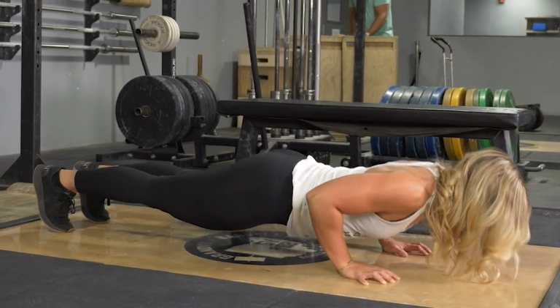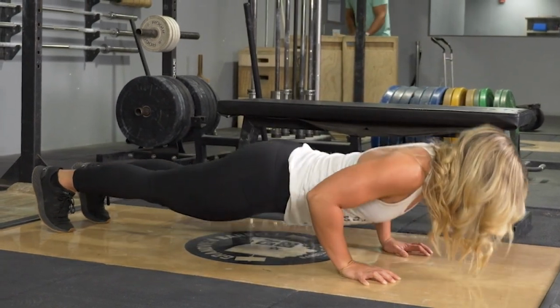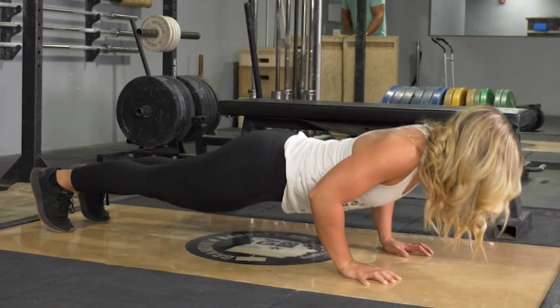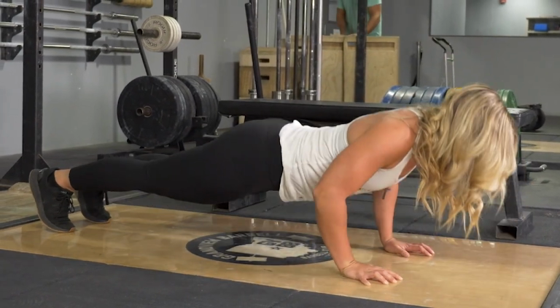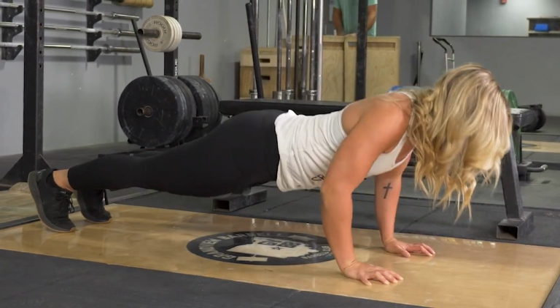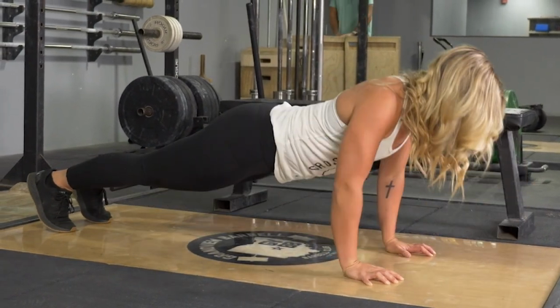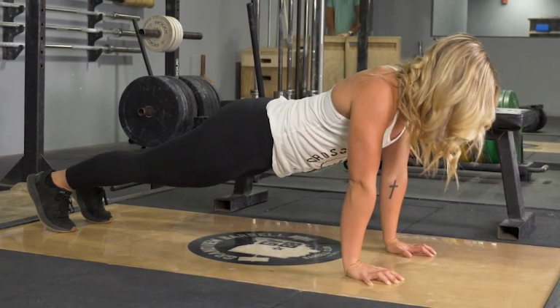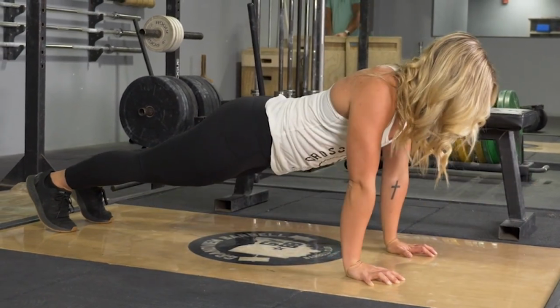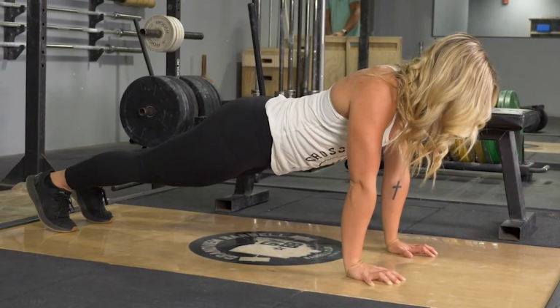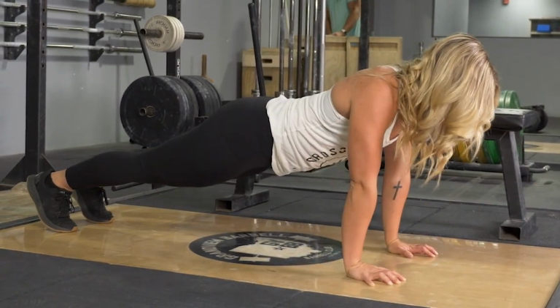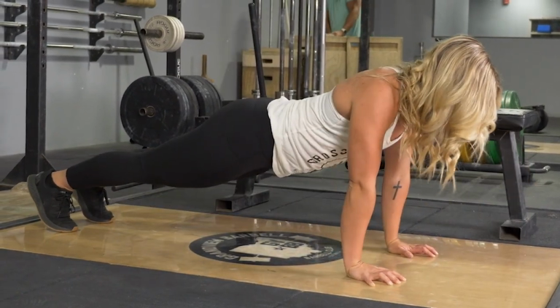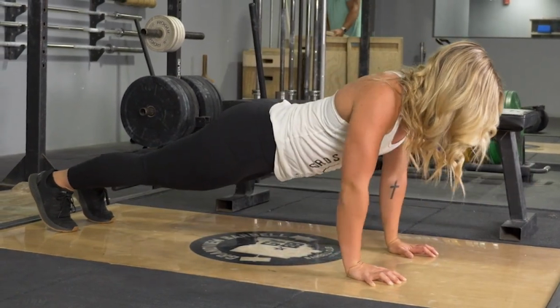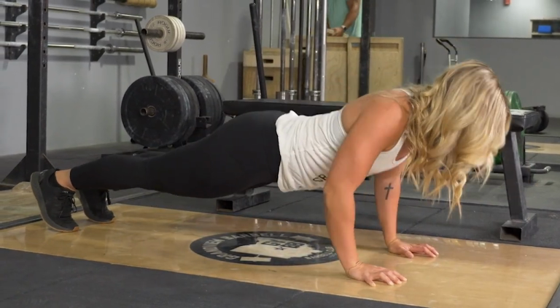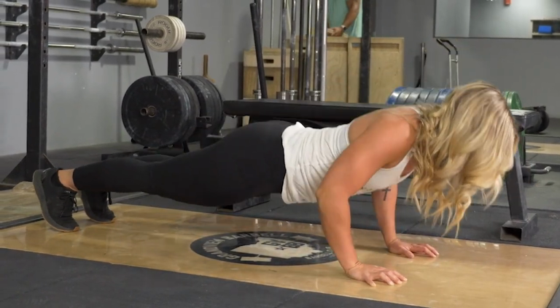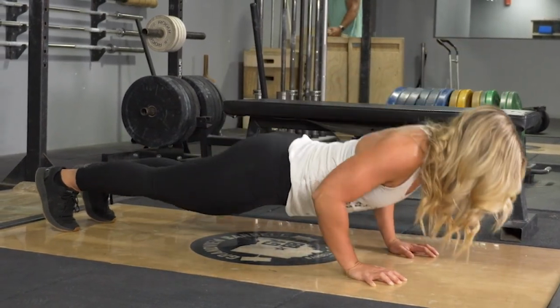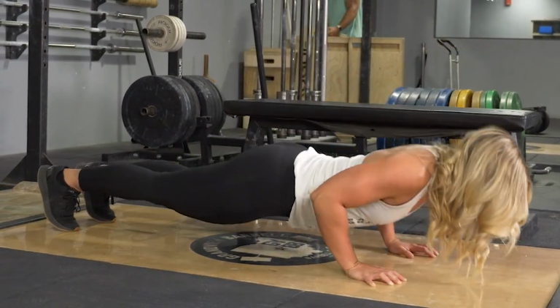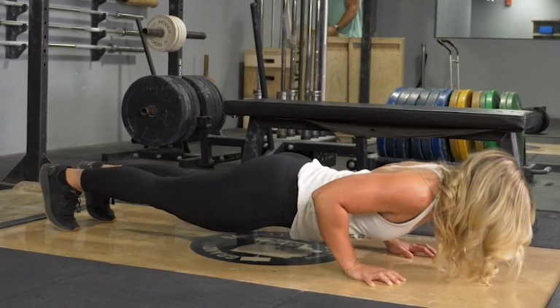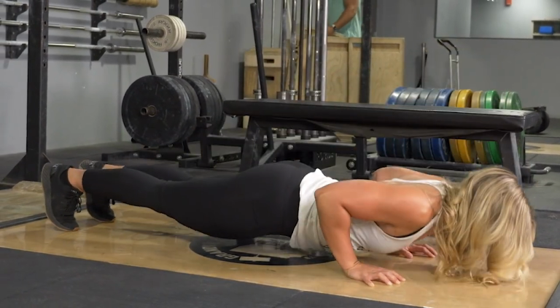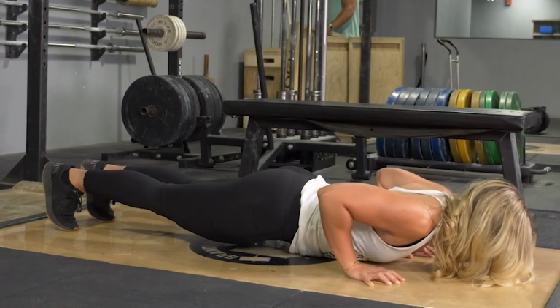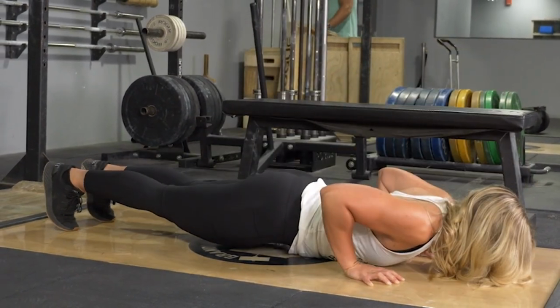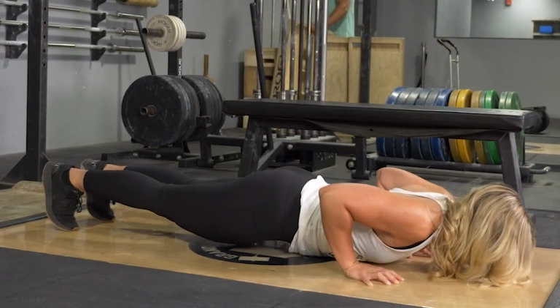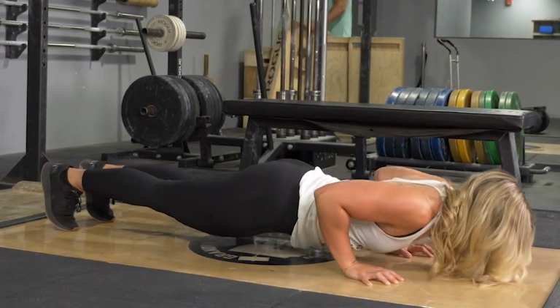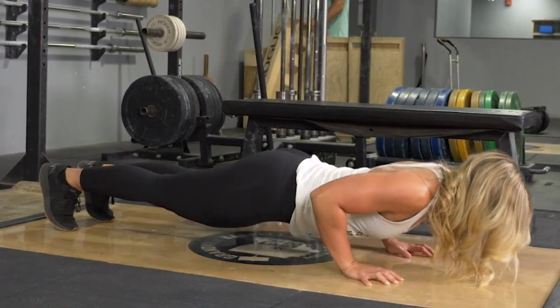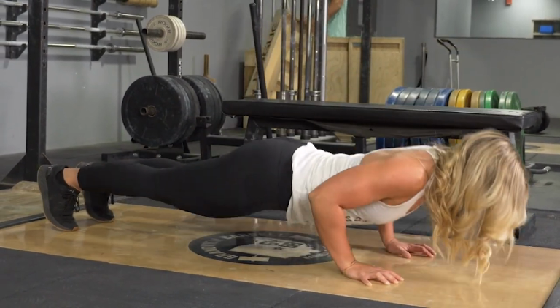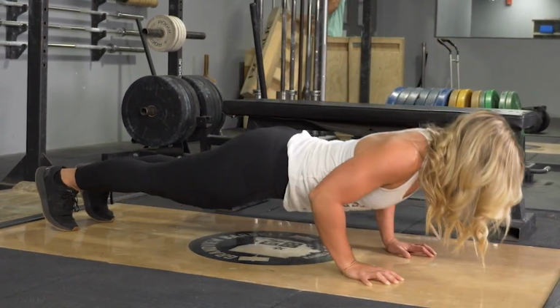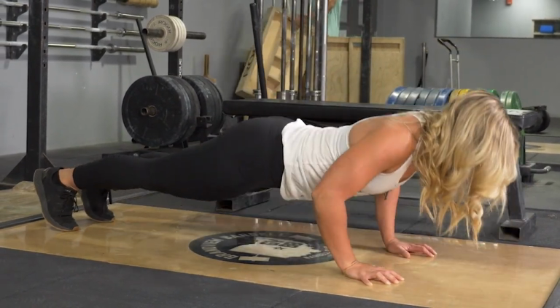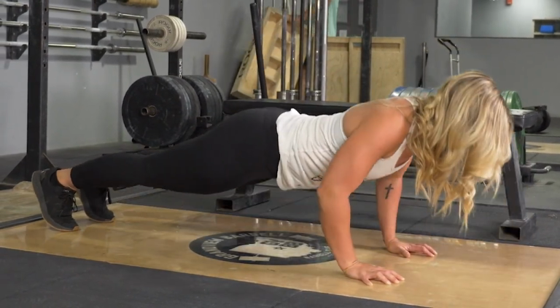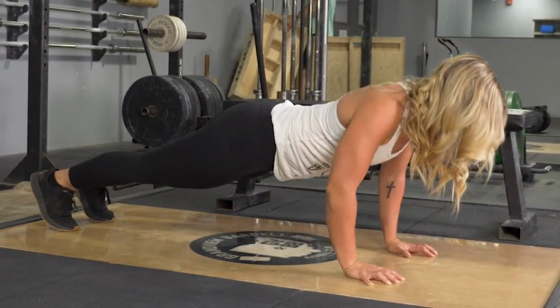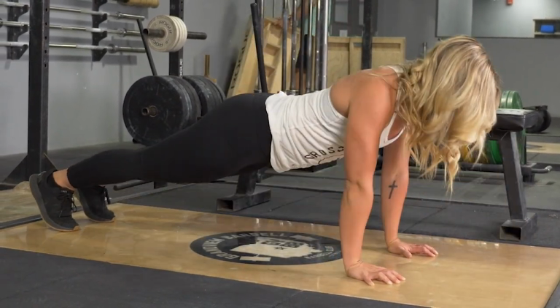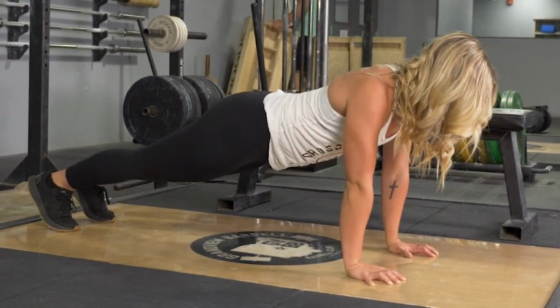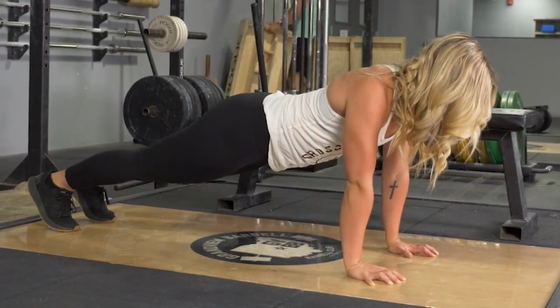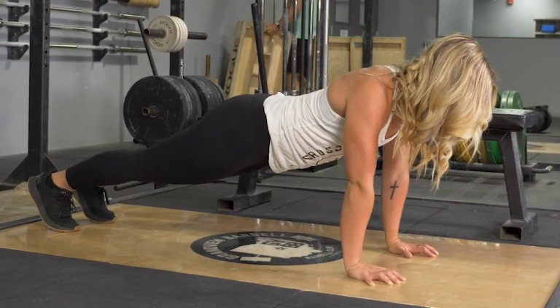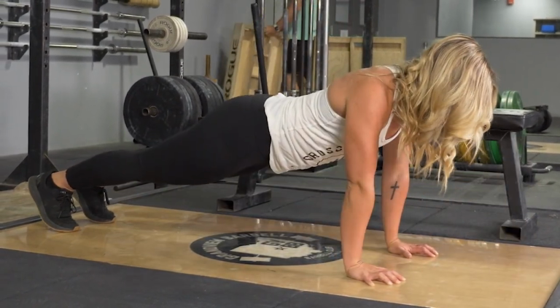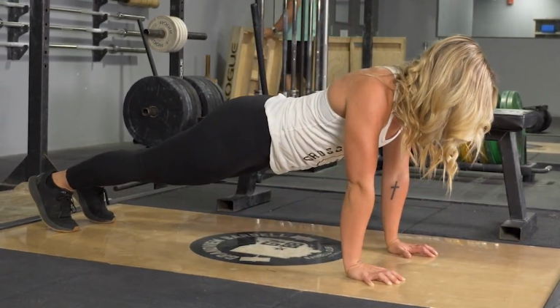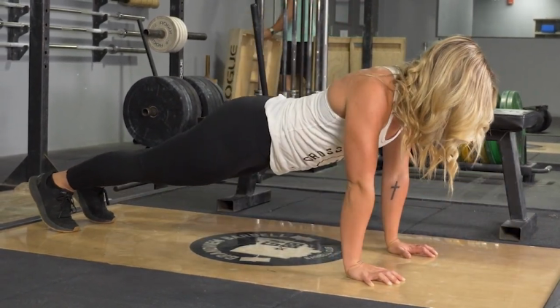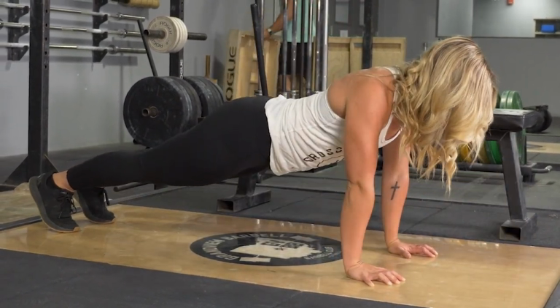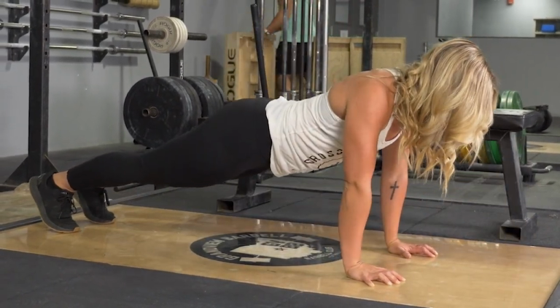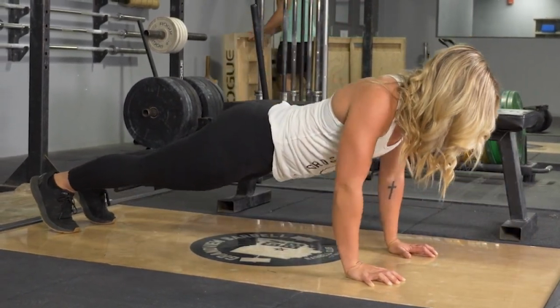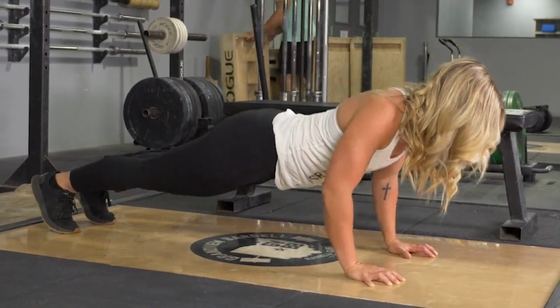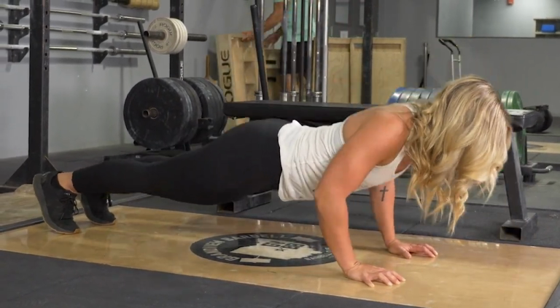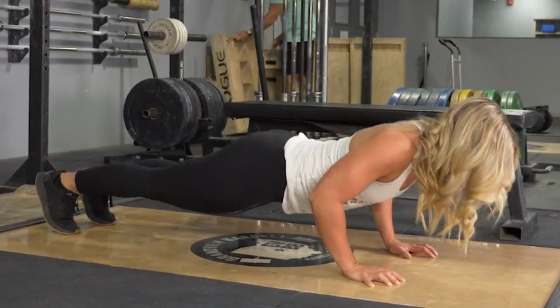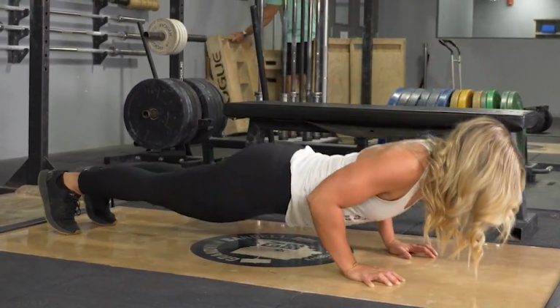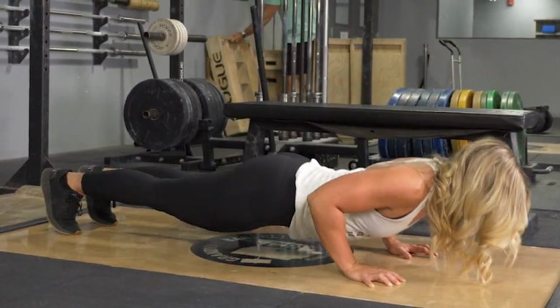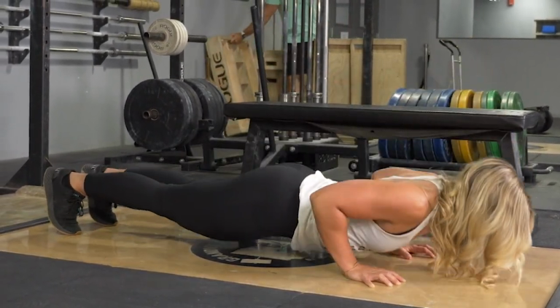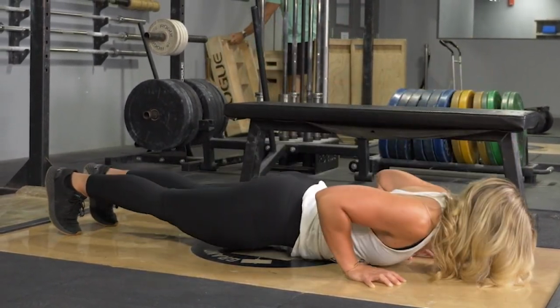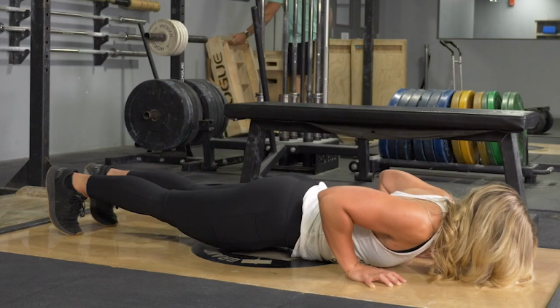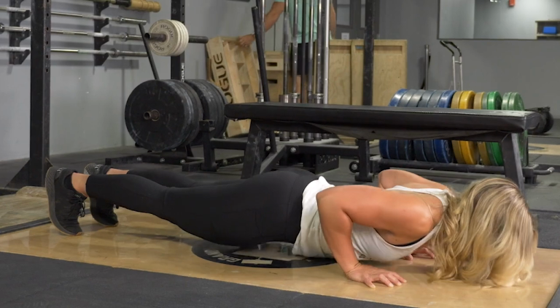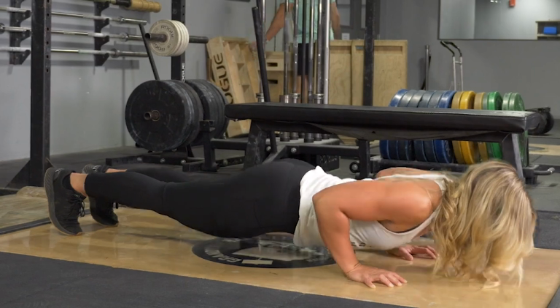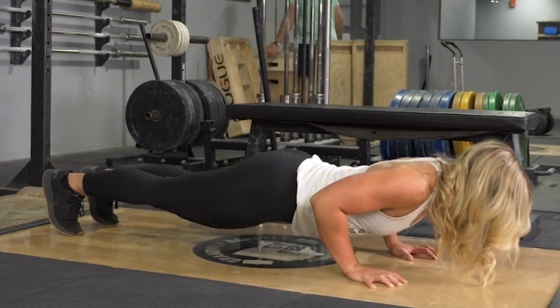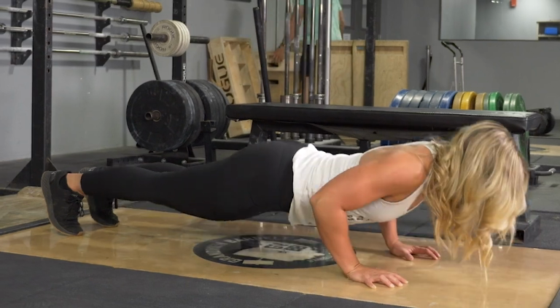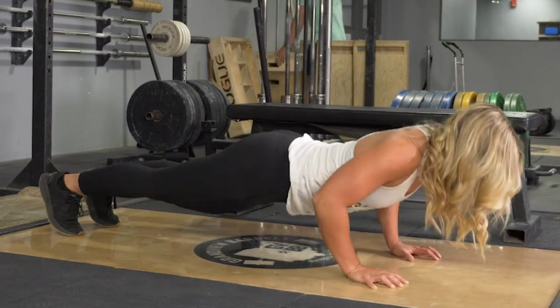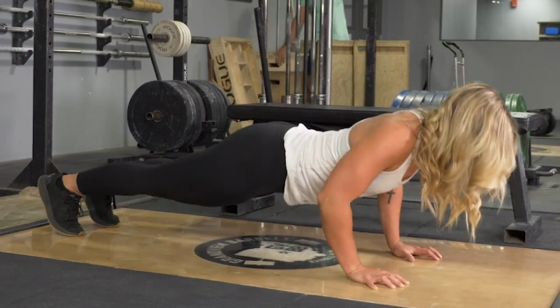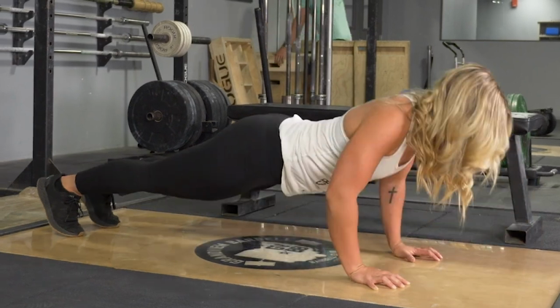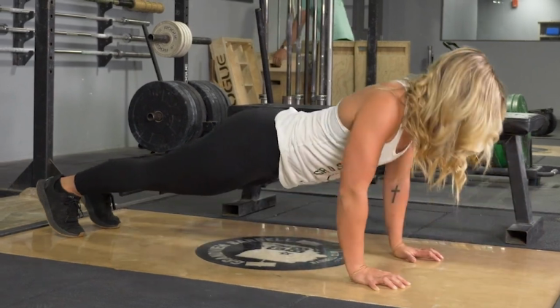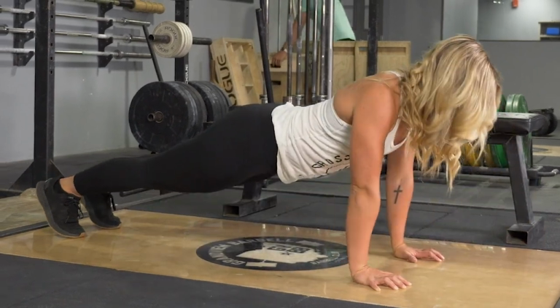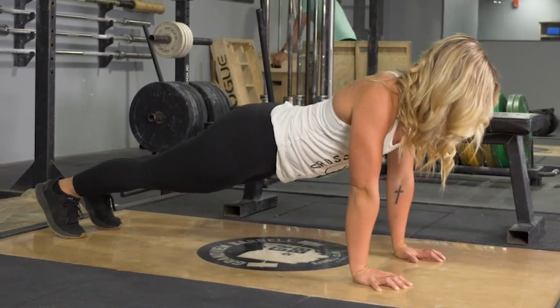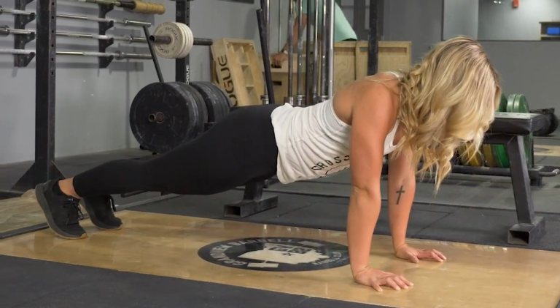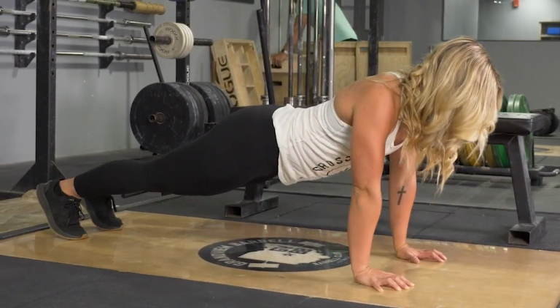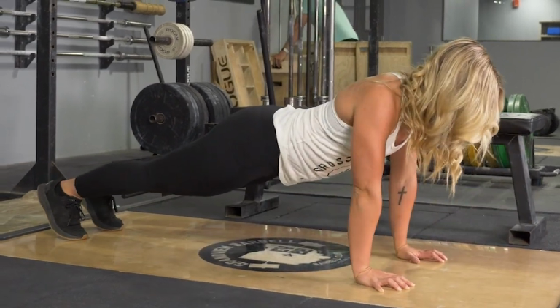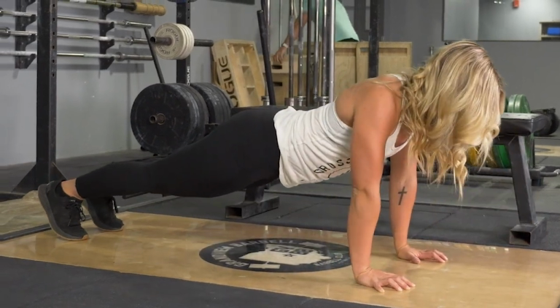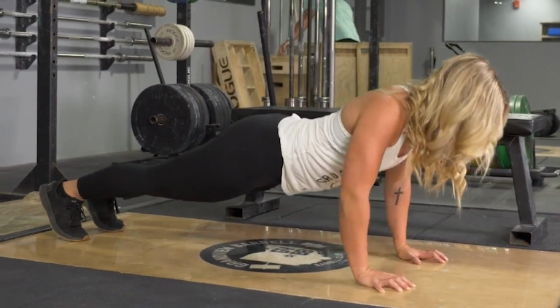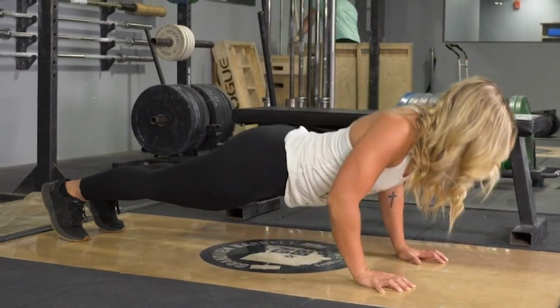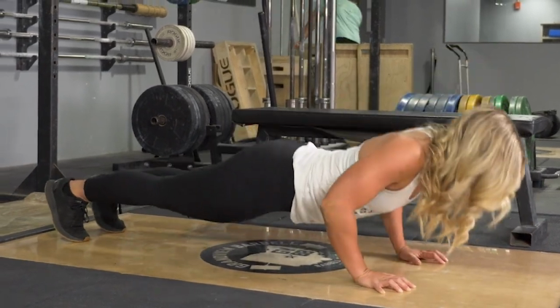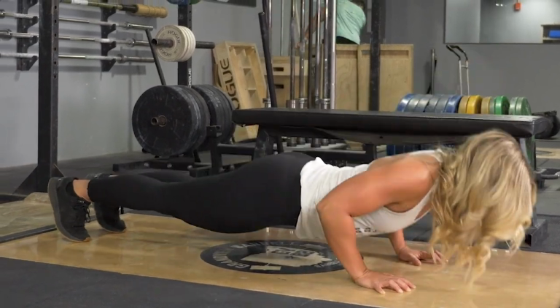This exercise can also be done off of your knees if you need an easier progression.